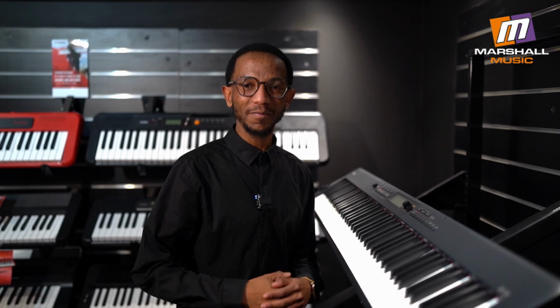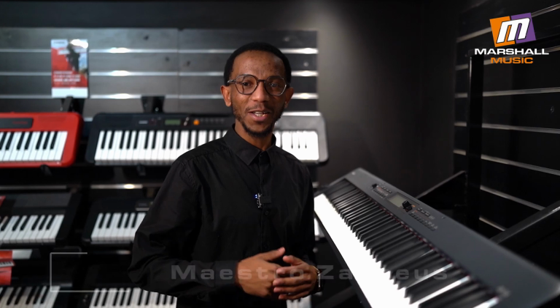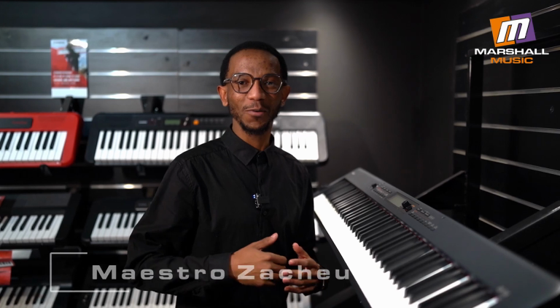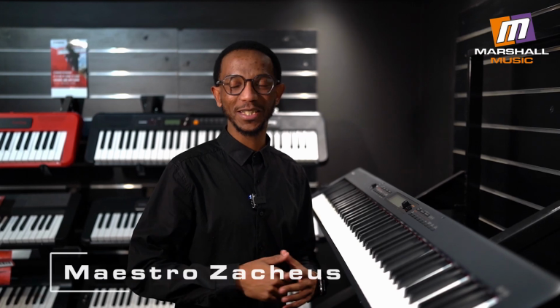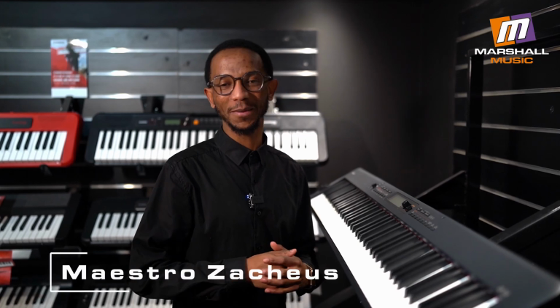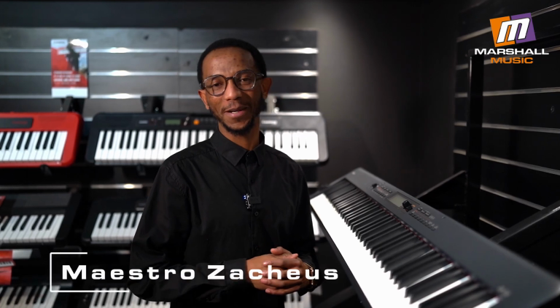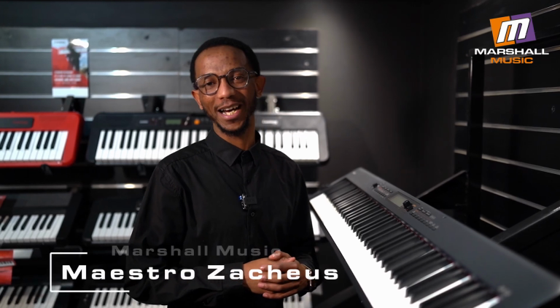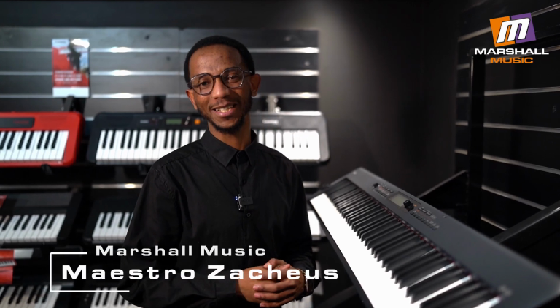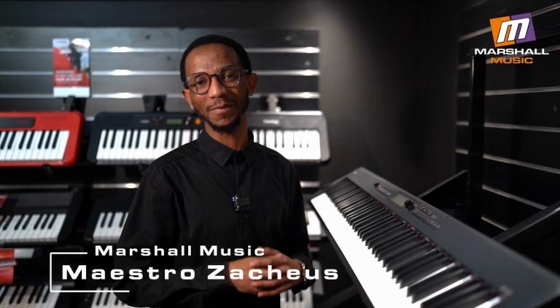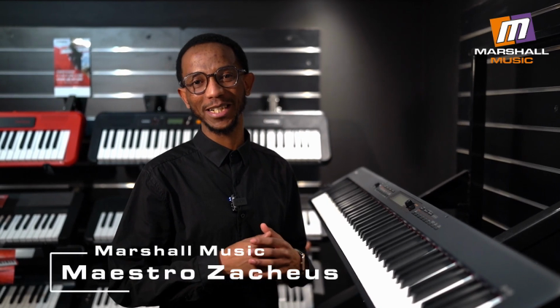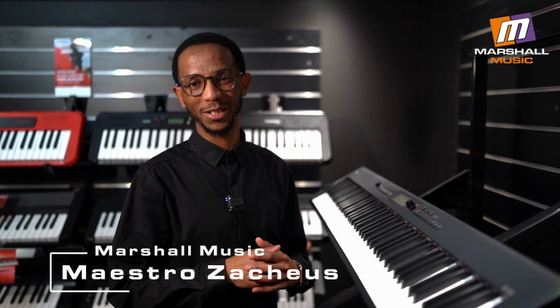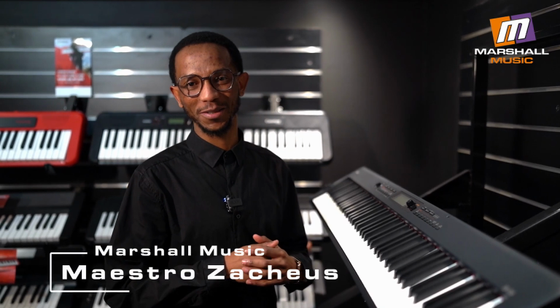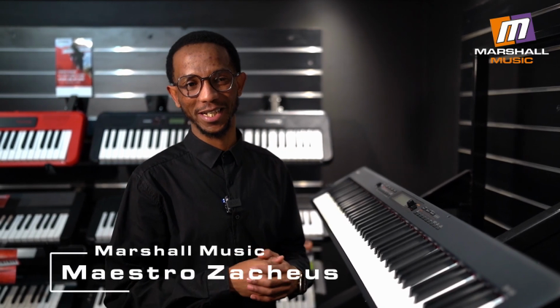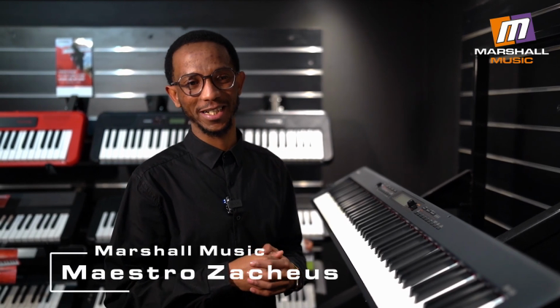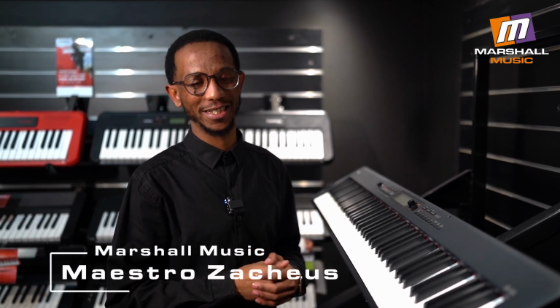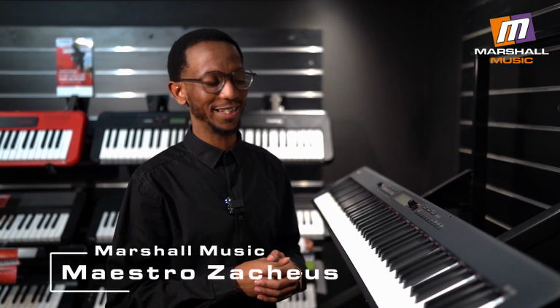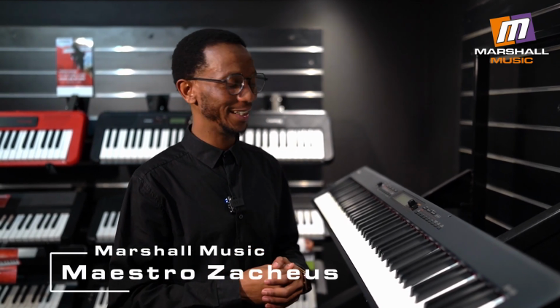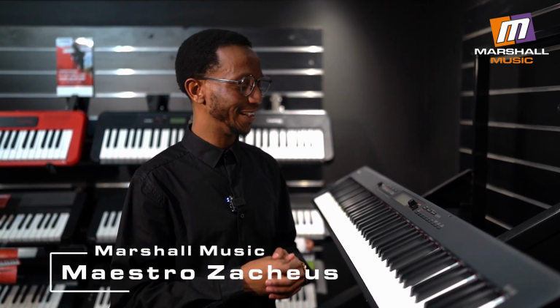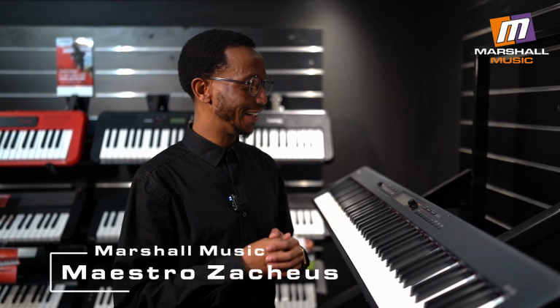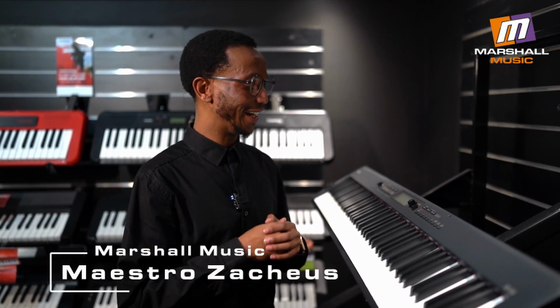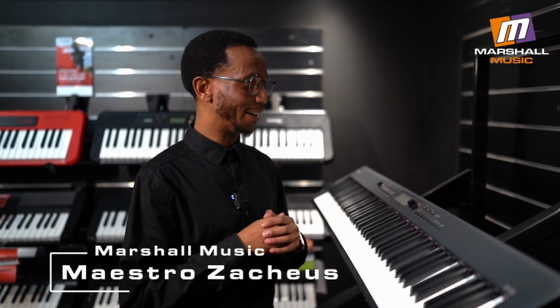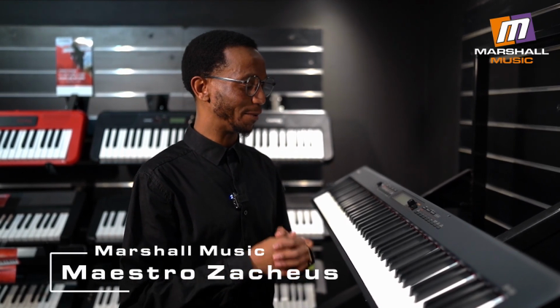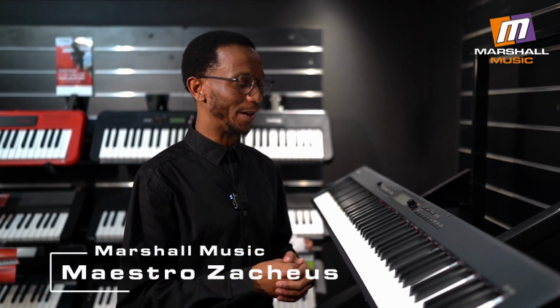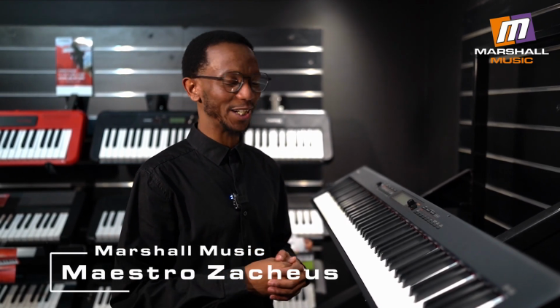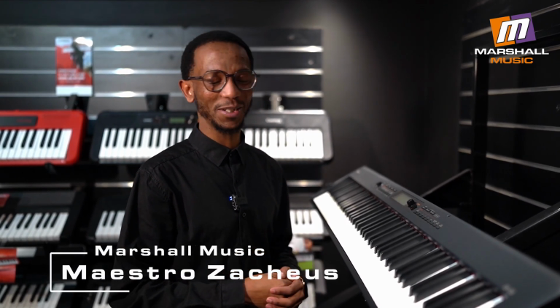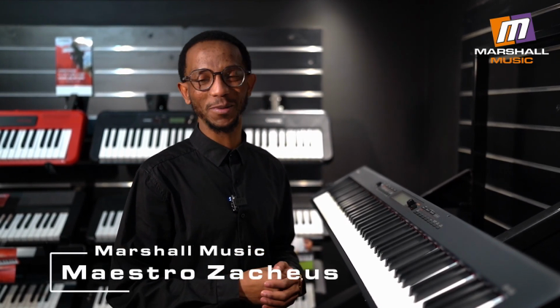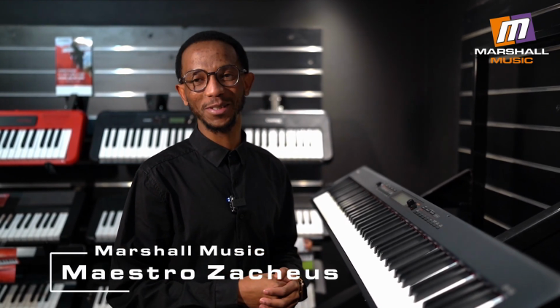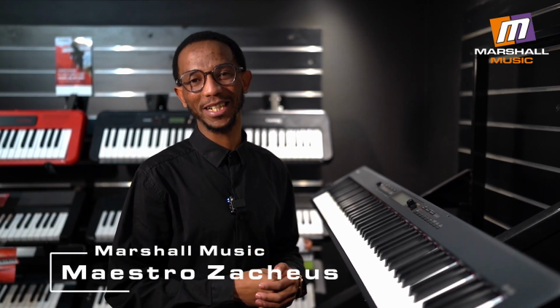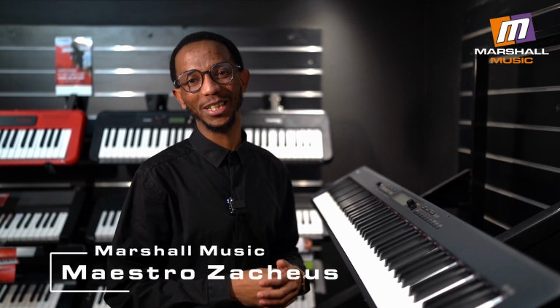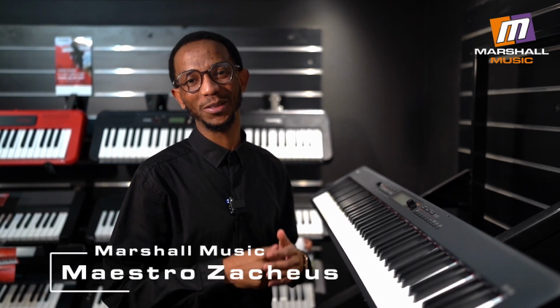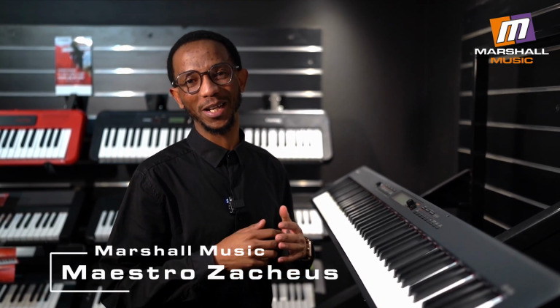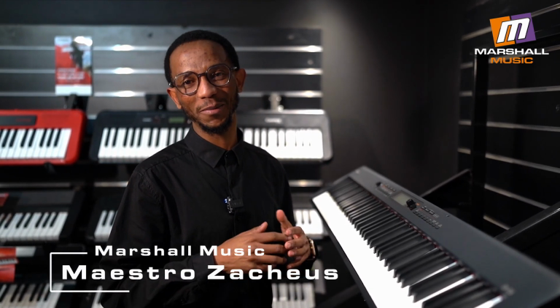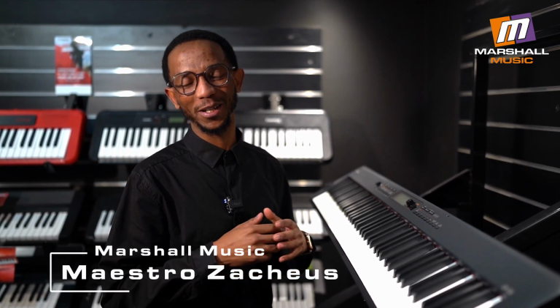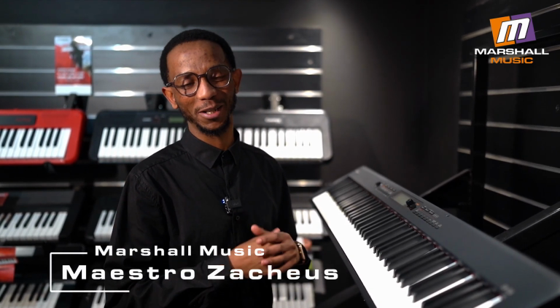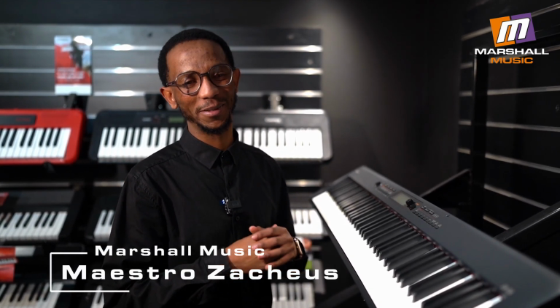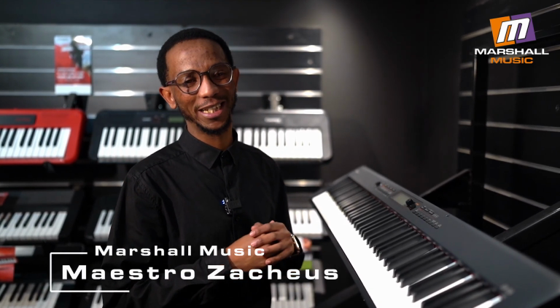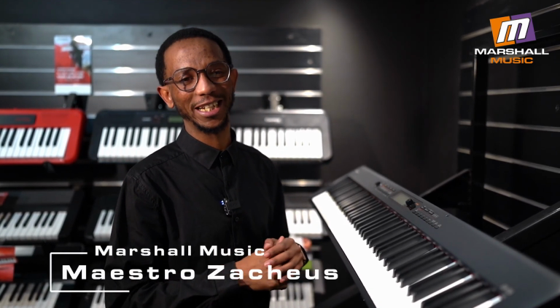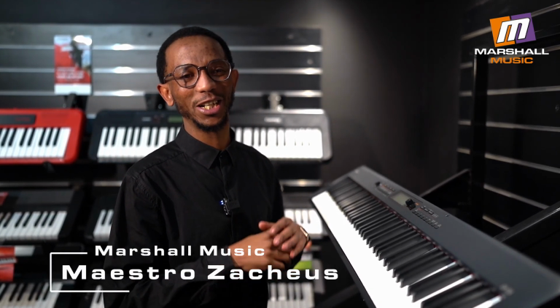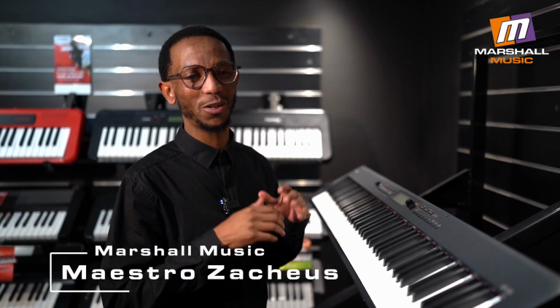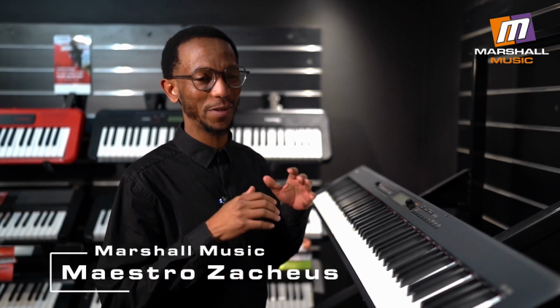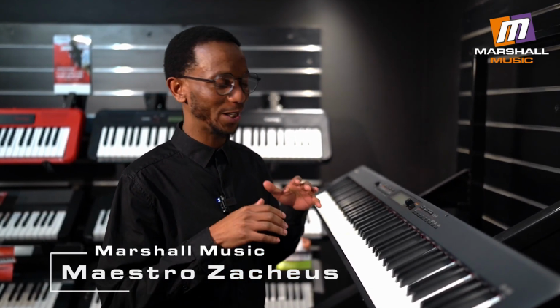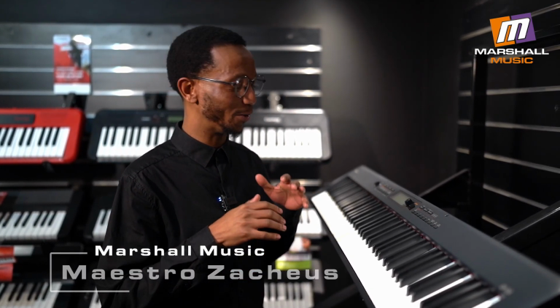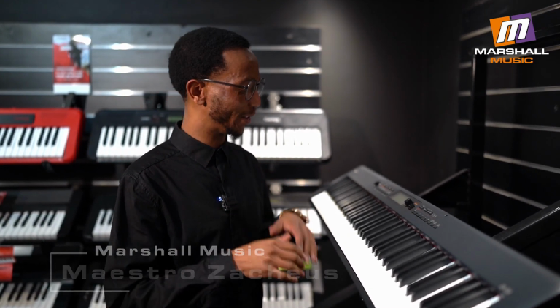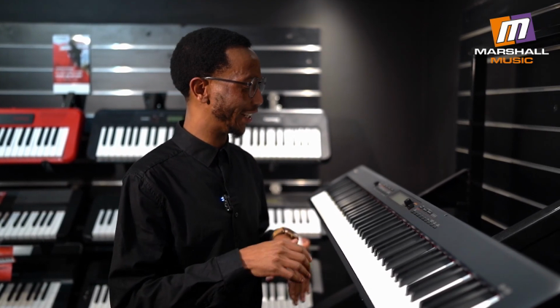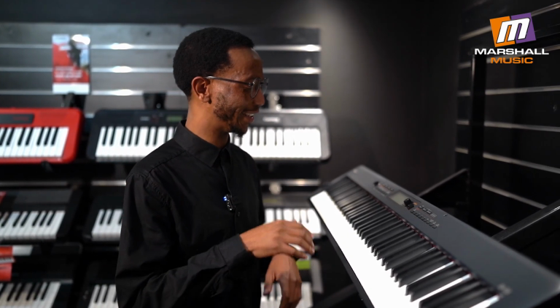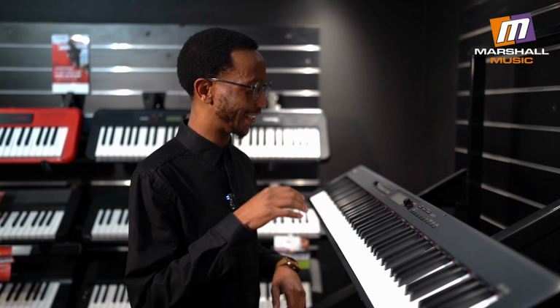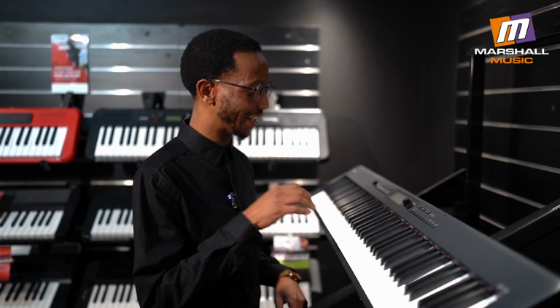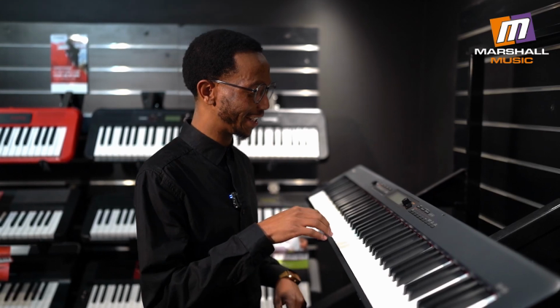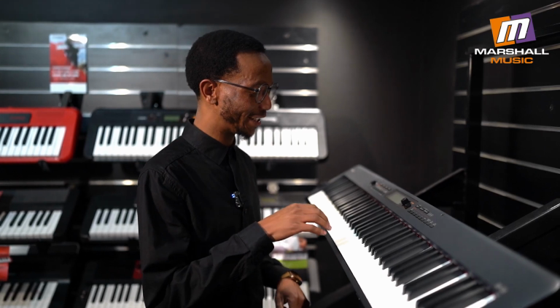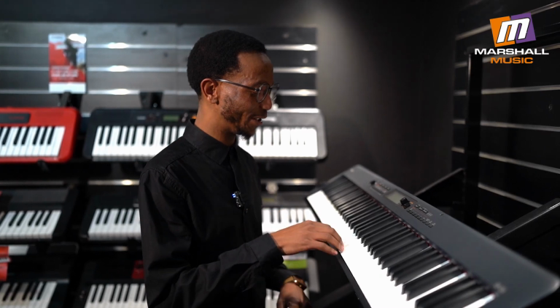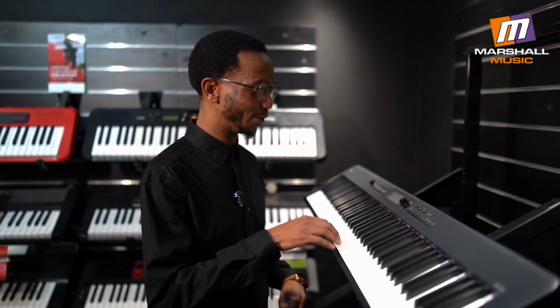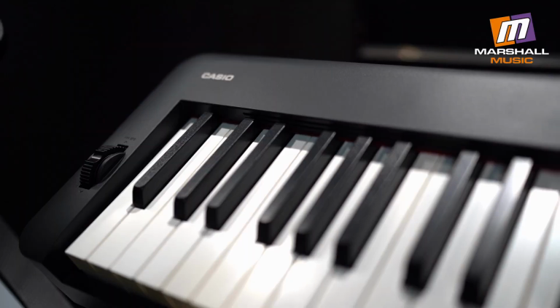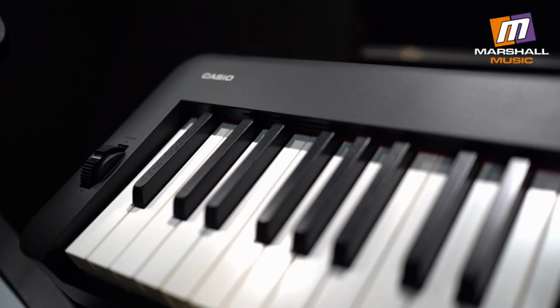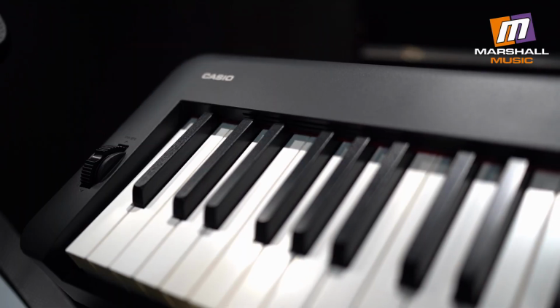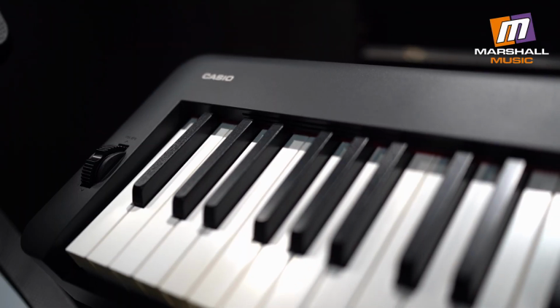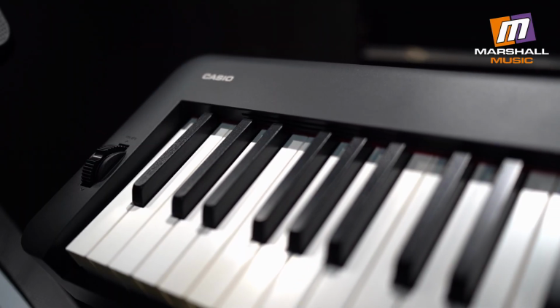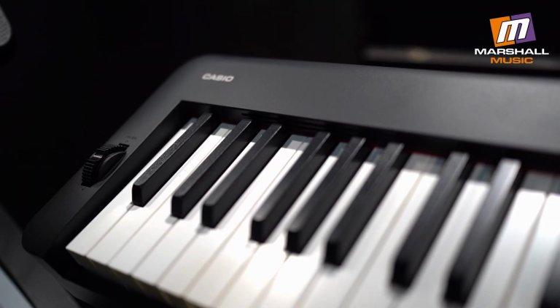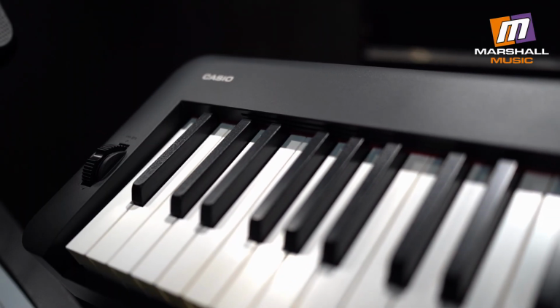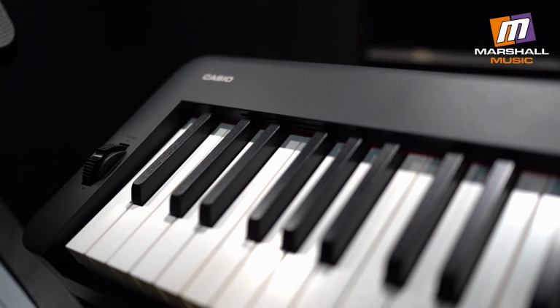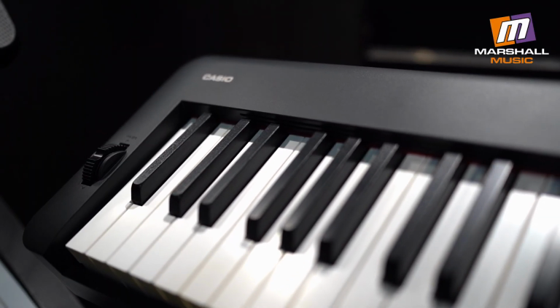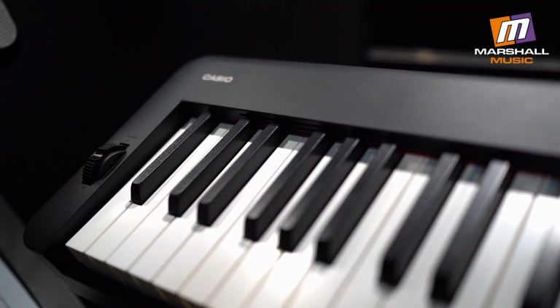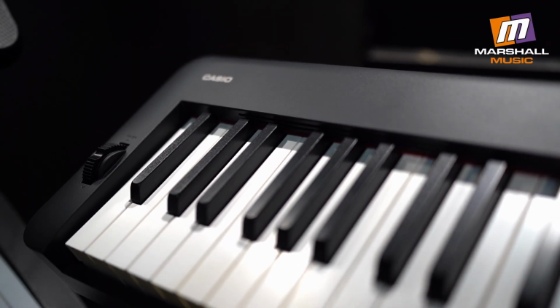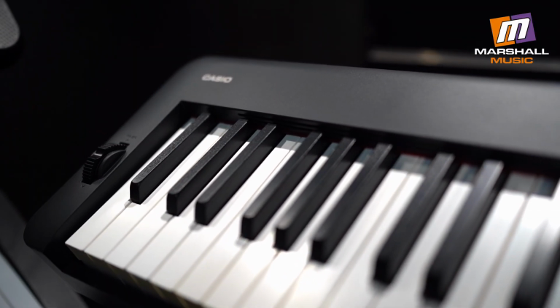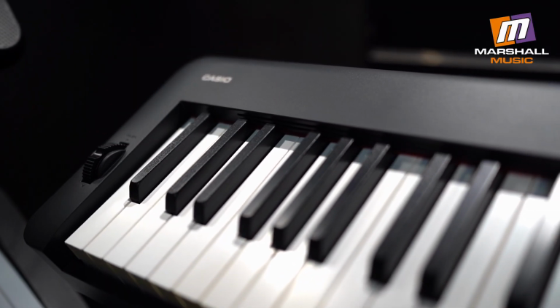What's up guys, Maestro Zacchus here with Marshall Music, and today we're going to be taking a quick look at the Casio CDP S360.